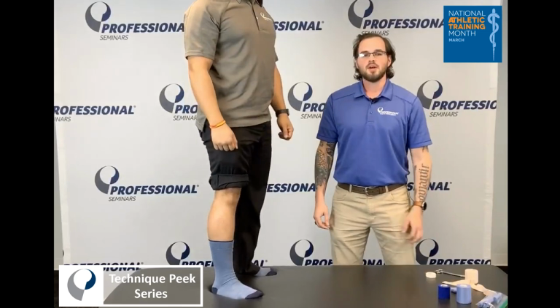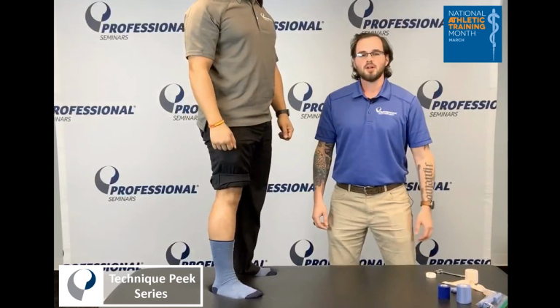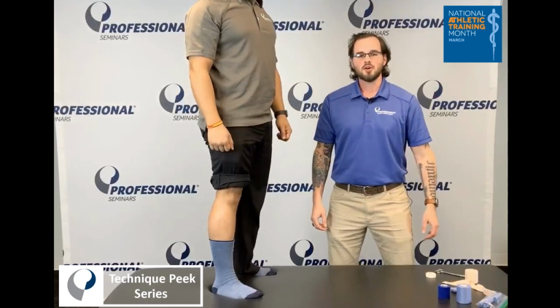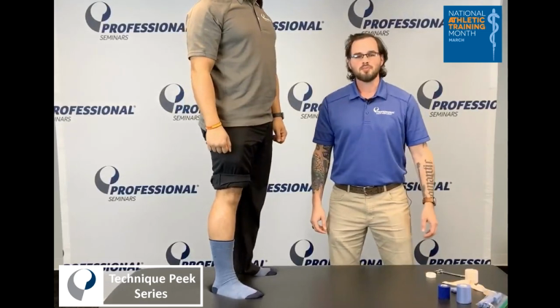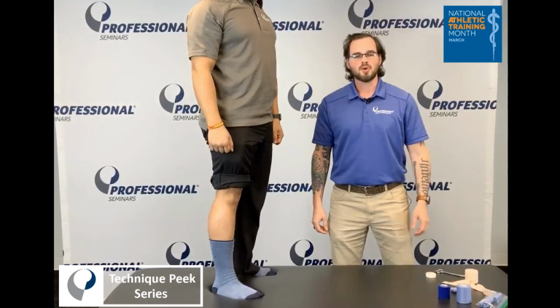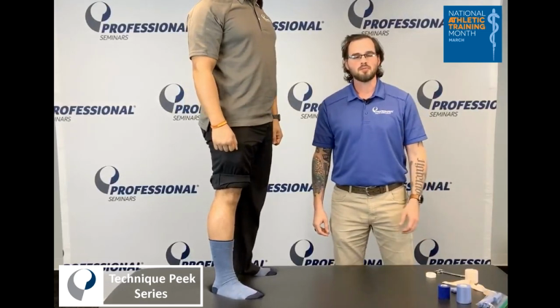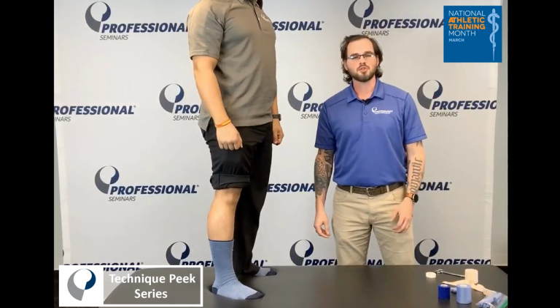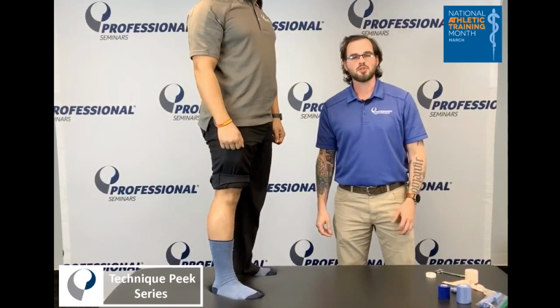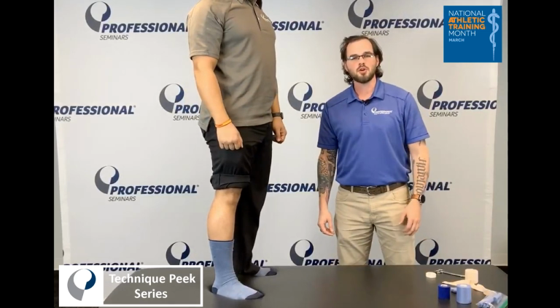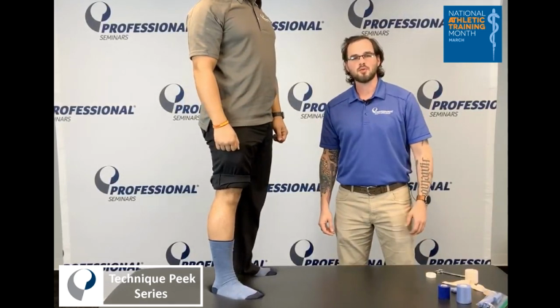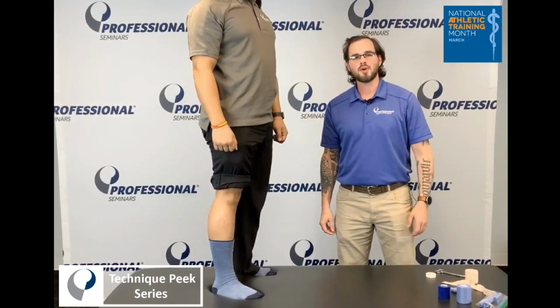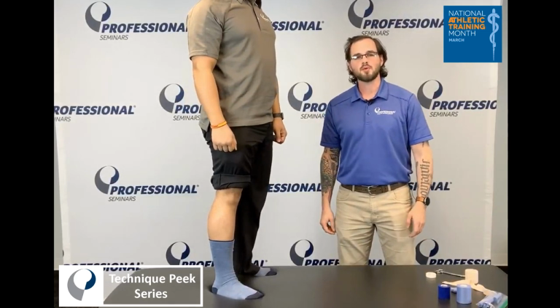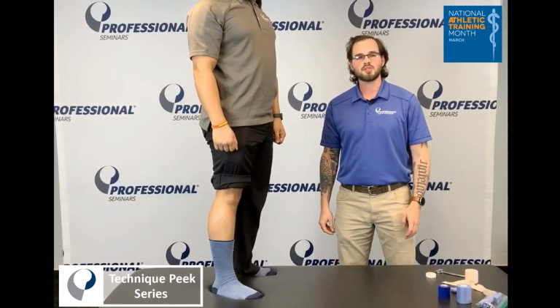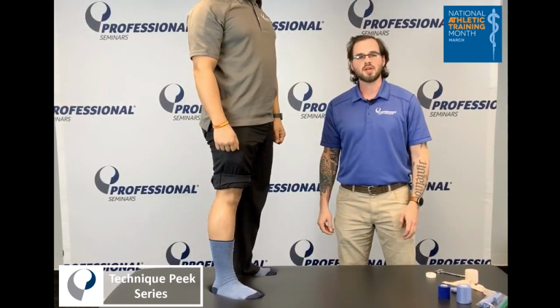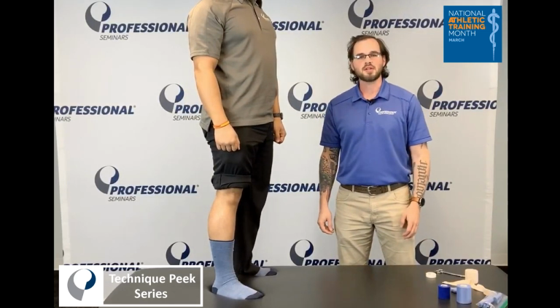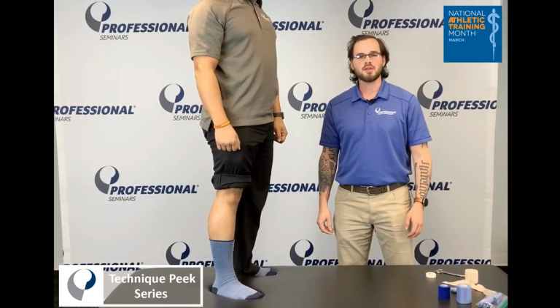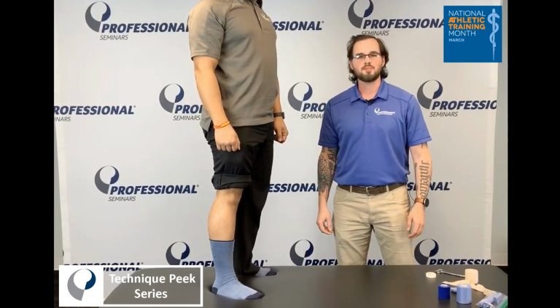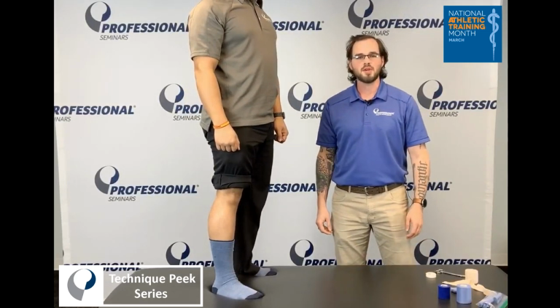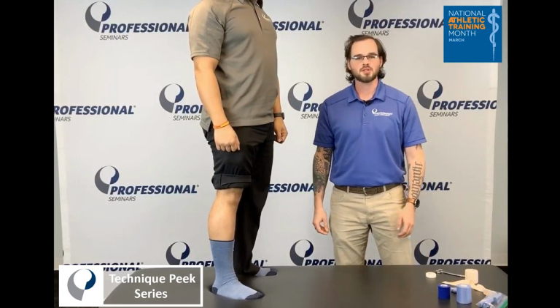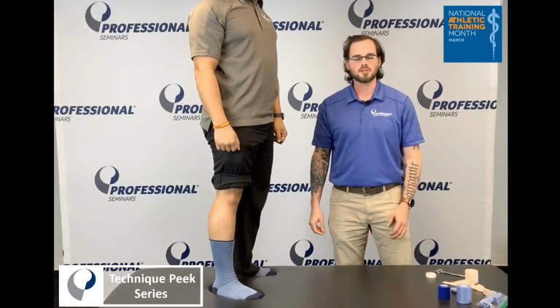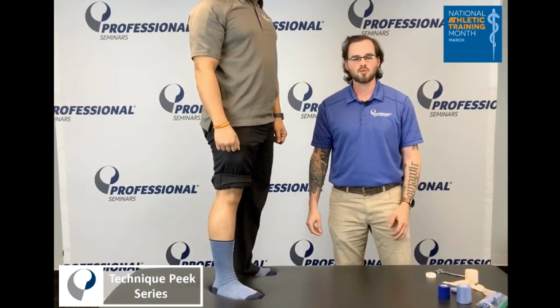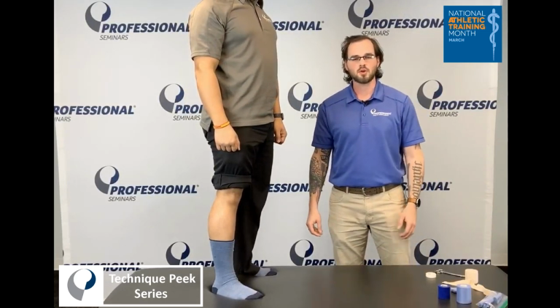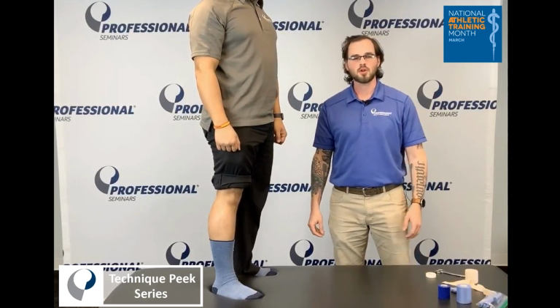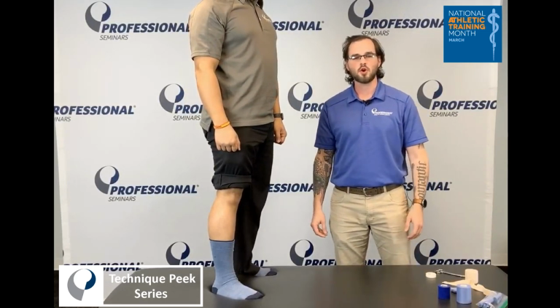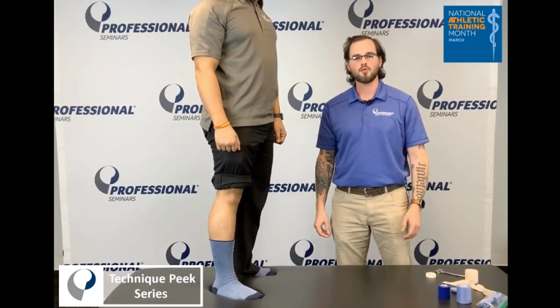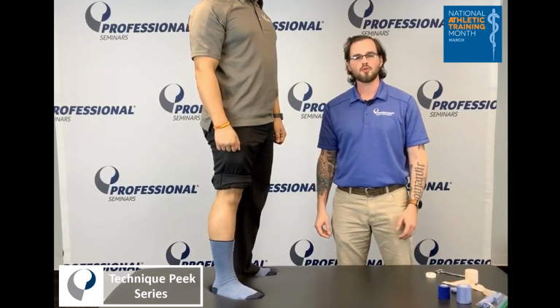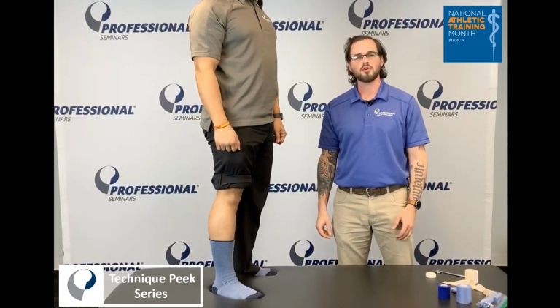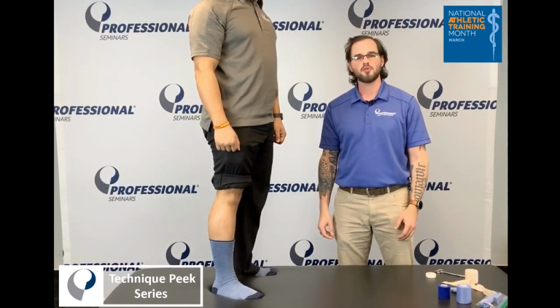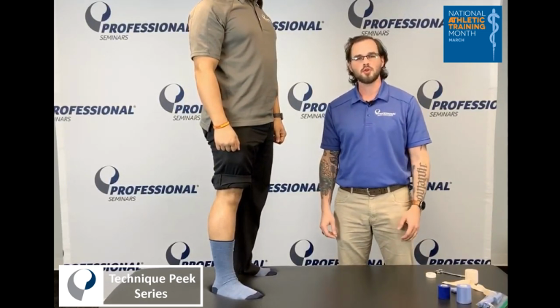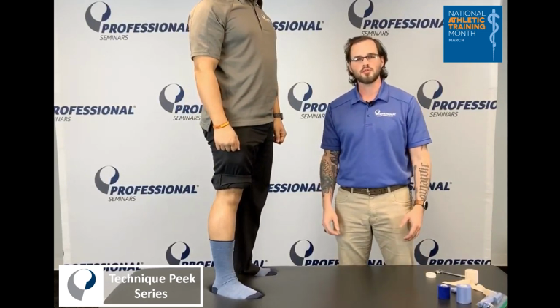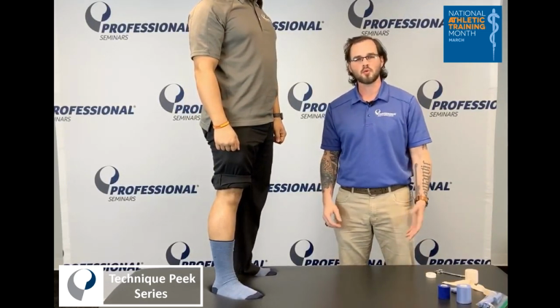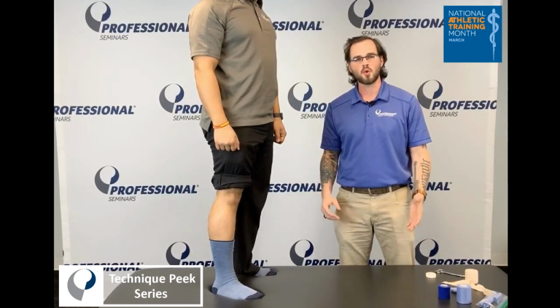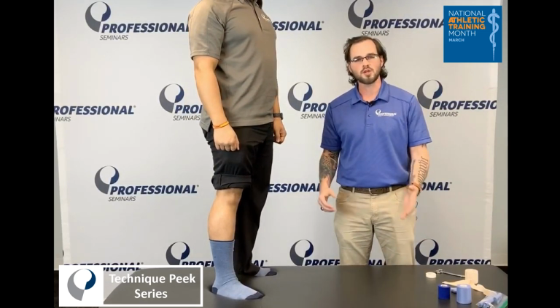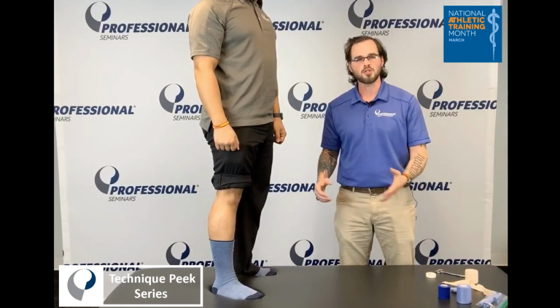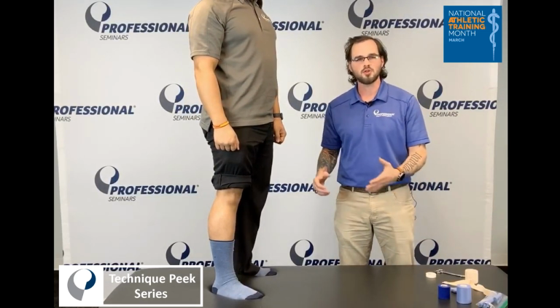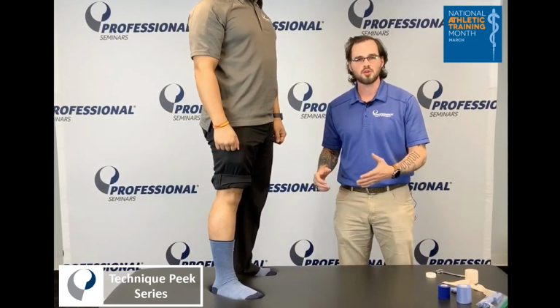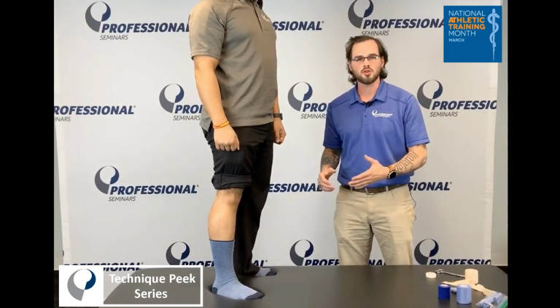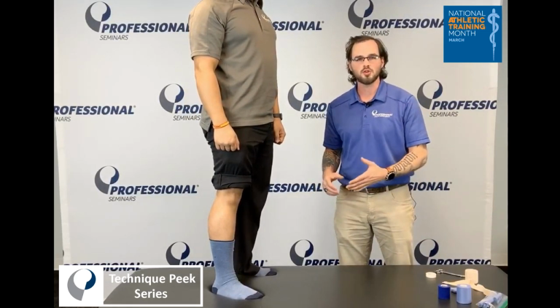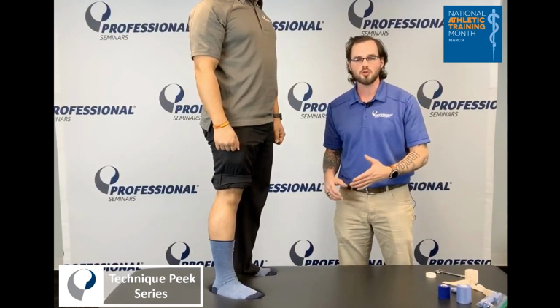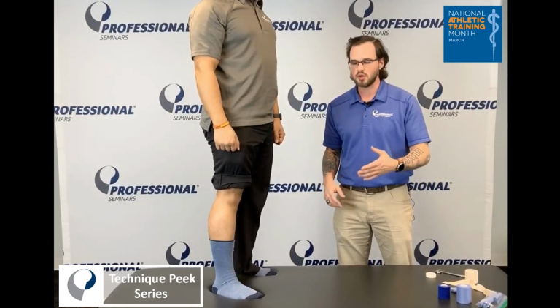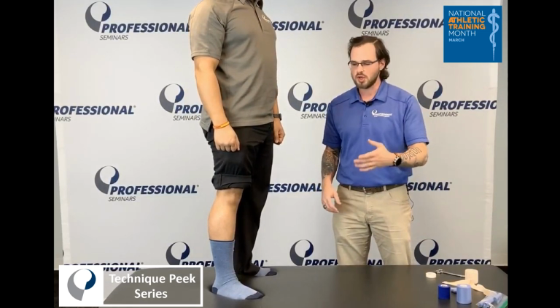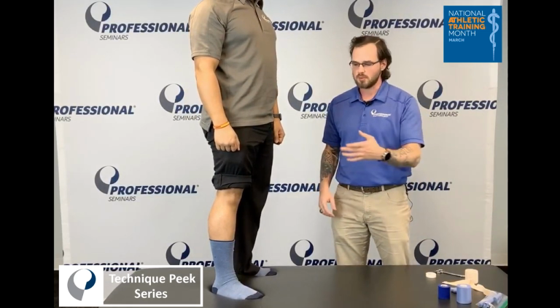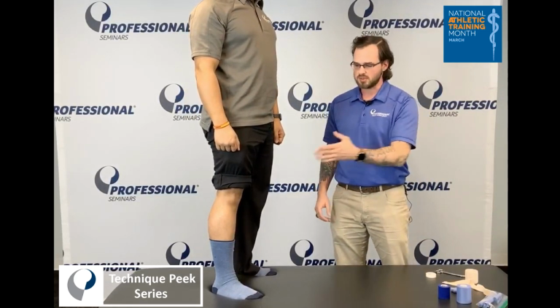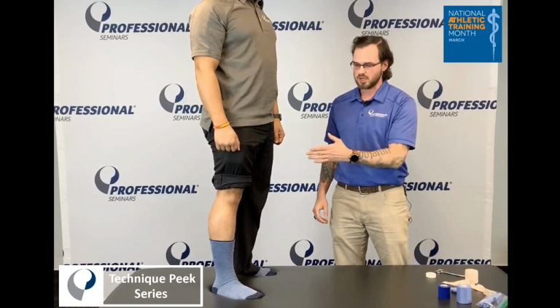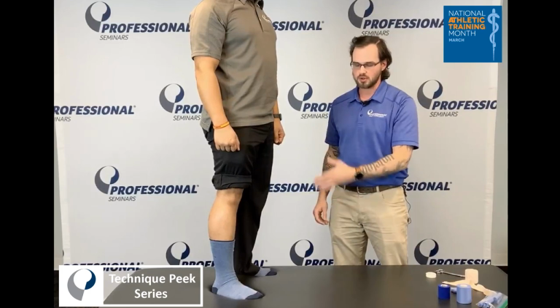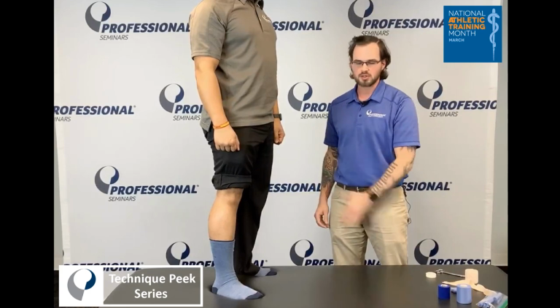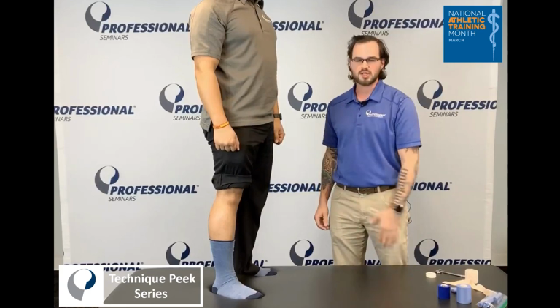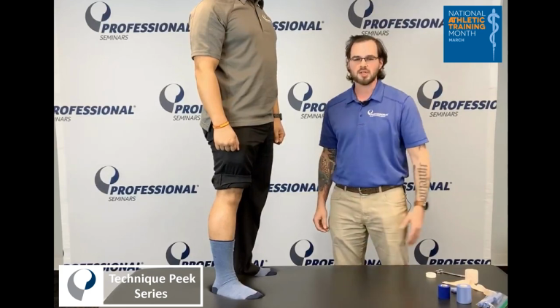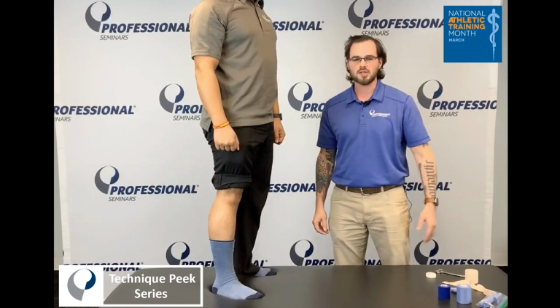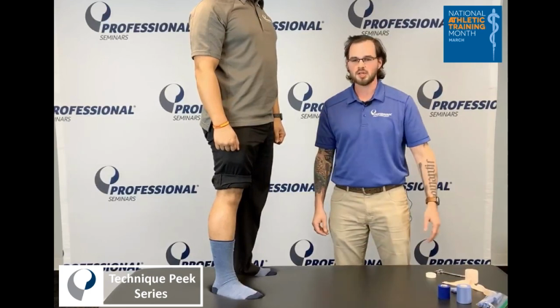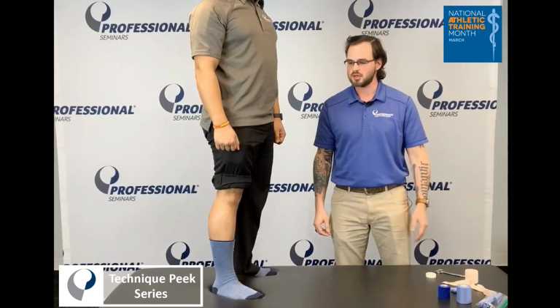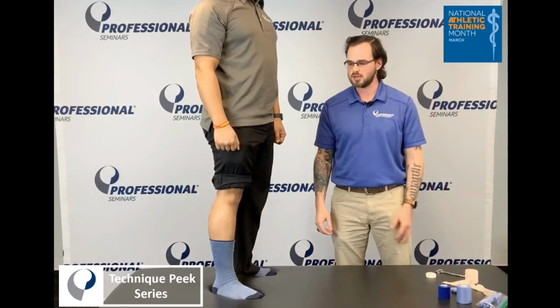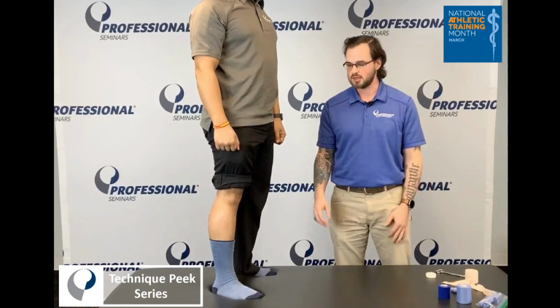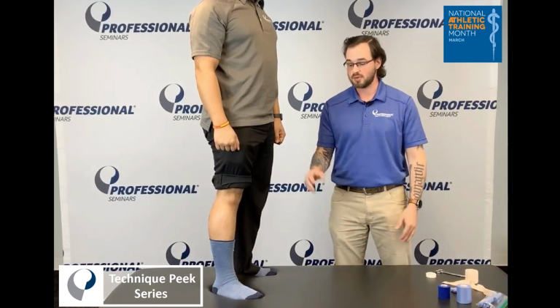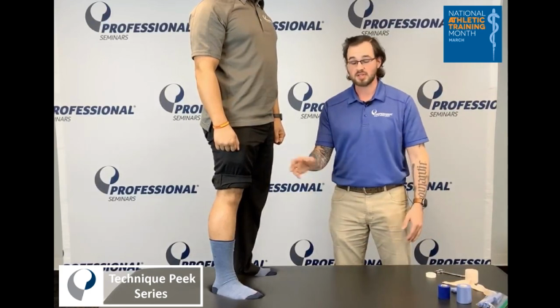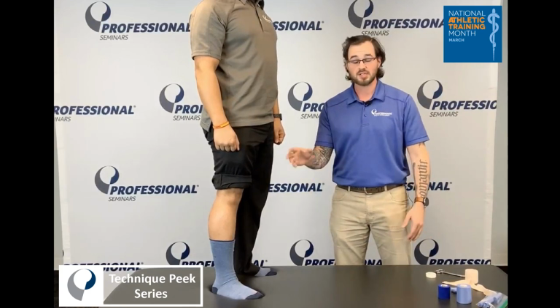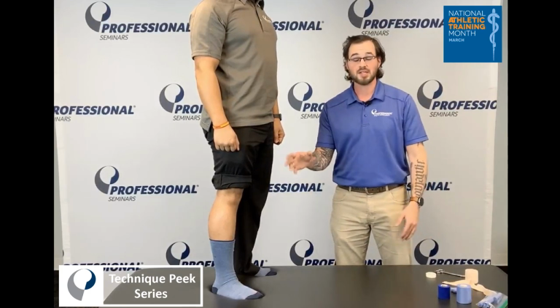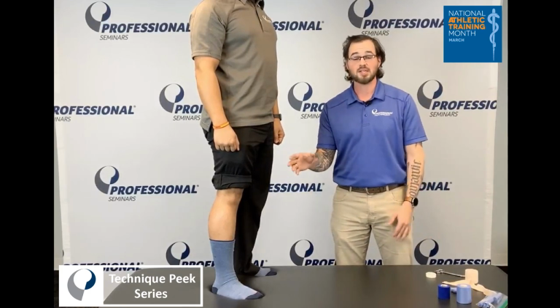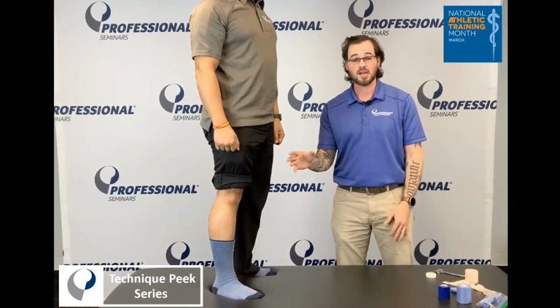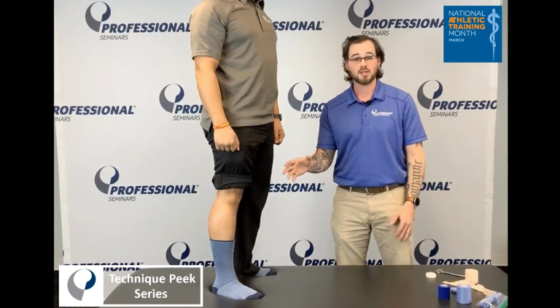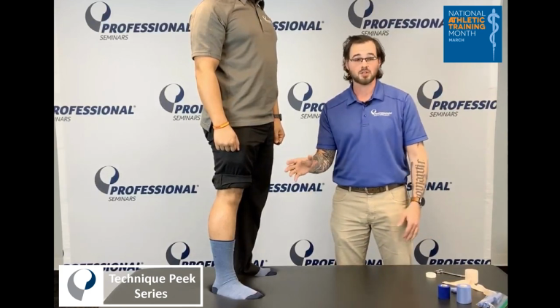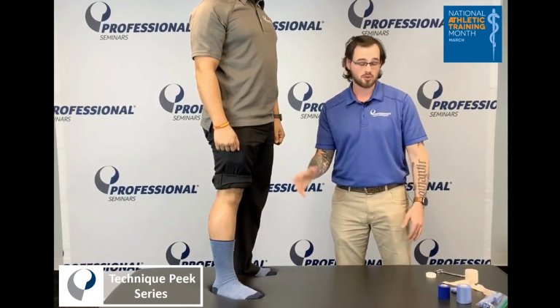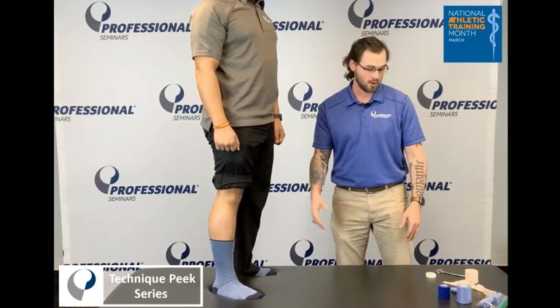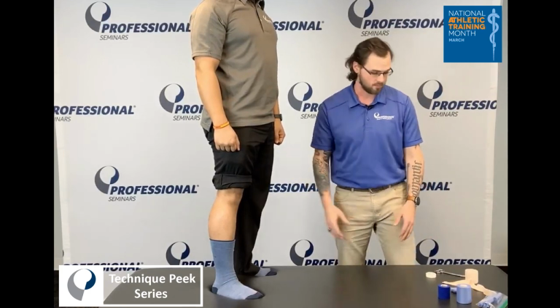Hello, my name is Joe. We're here with Technique Peaks. We're going to go over a few different ways that you can do a patellar tendon tendonitis strap.